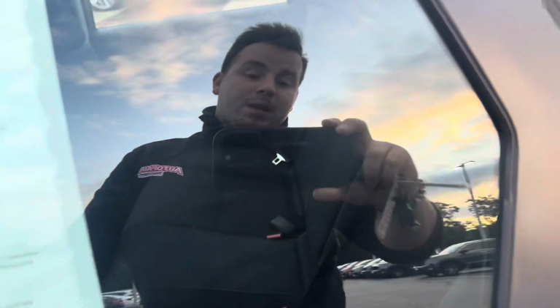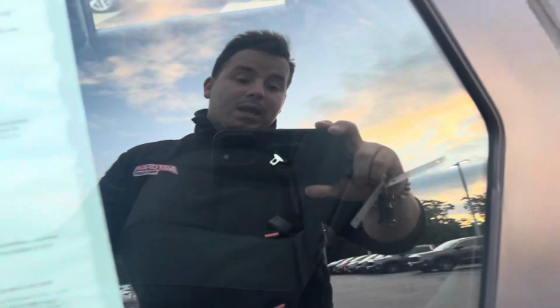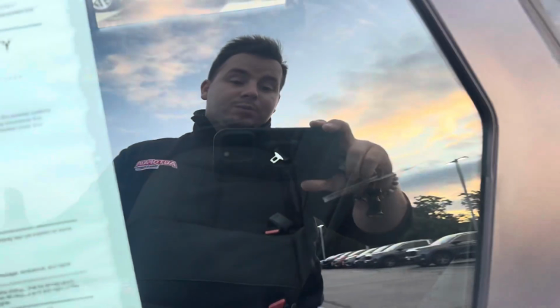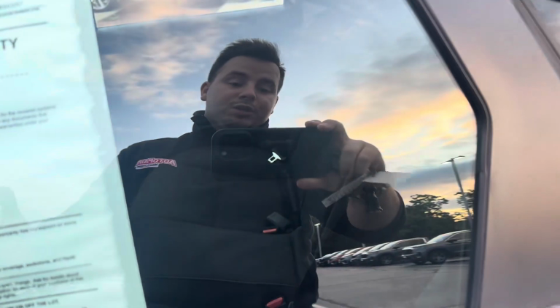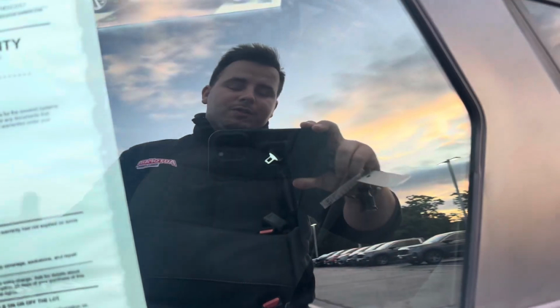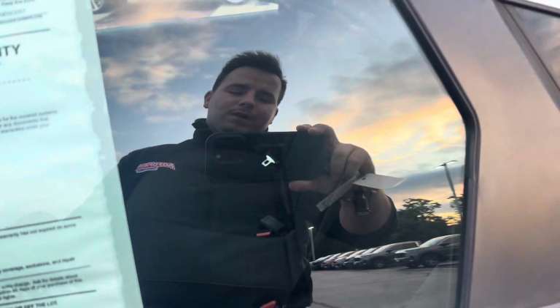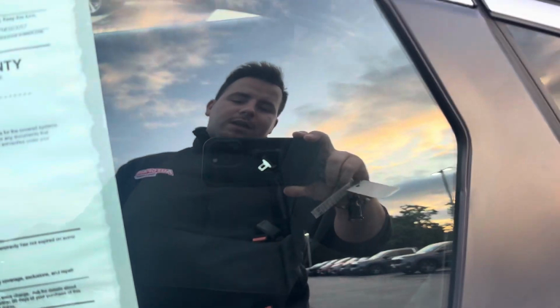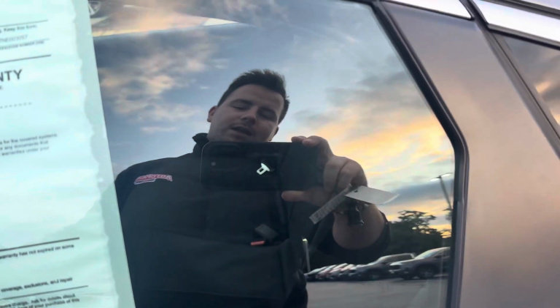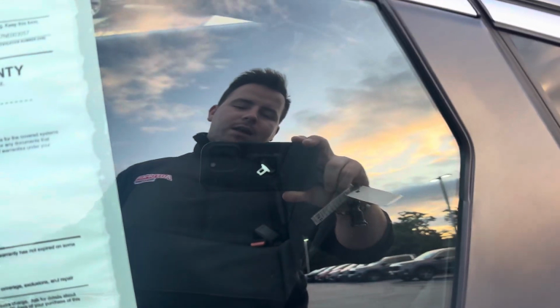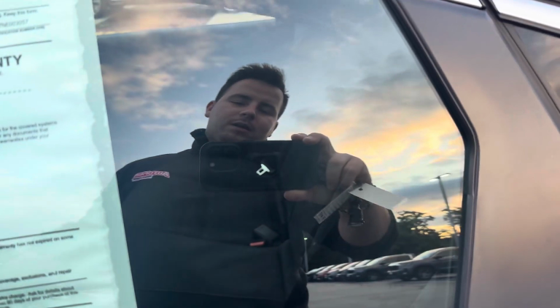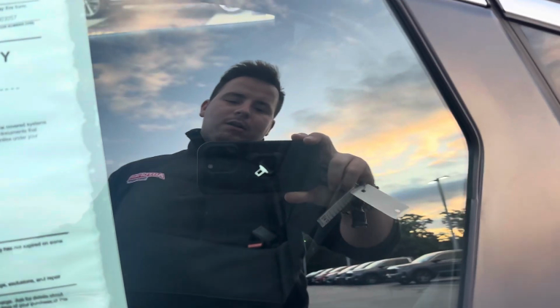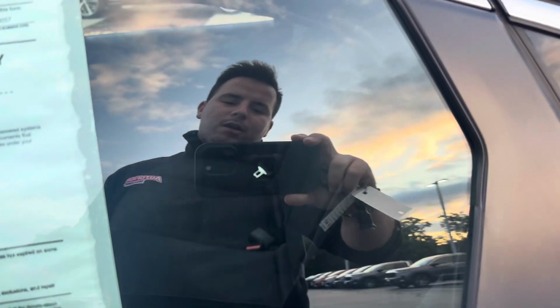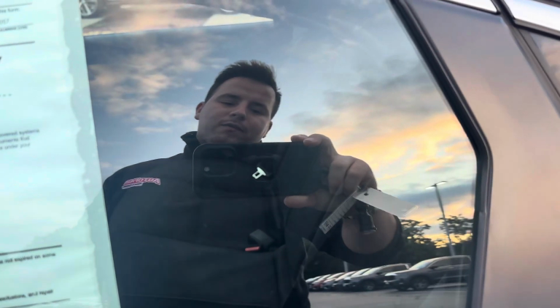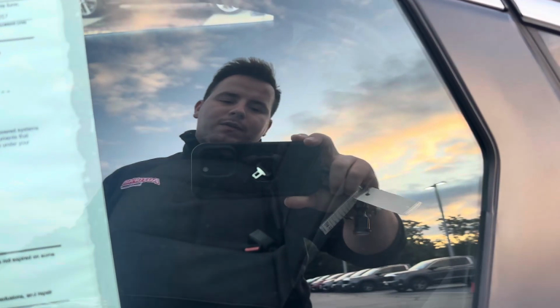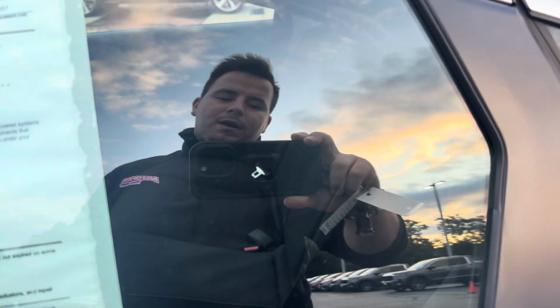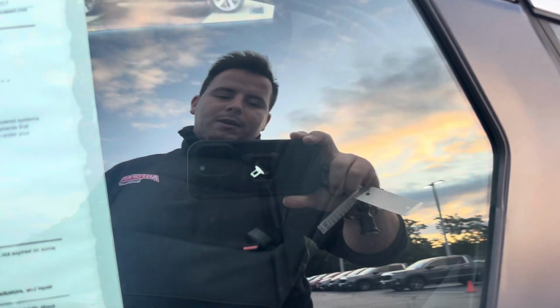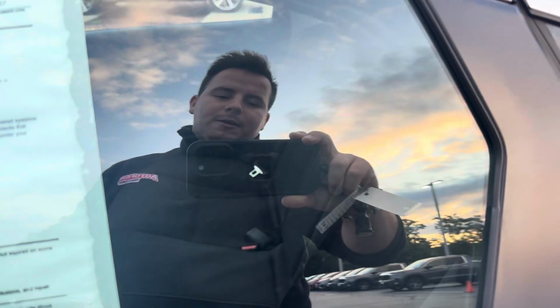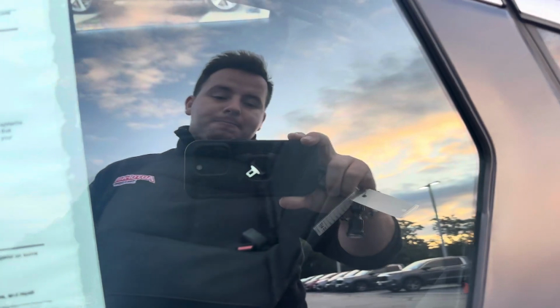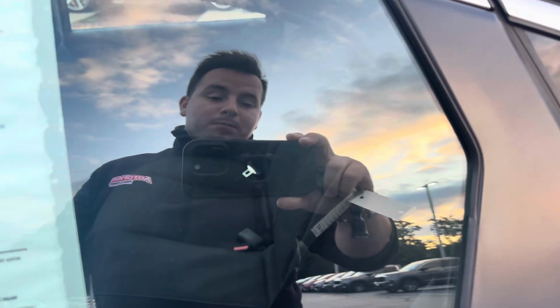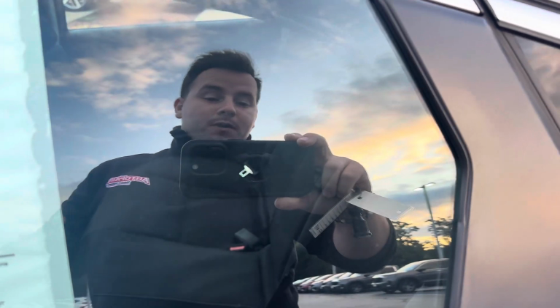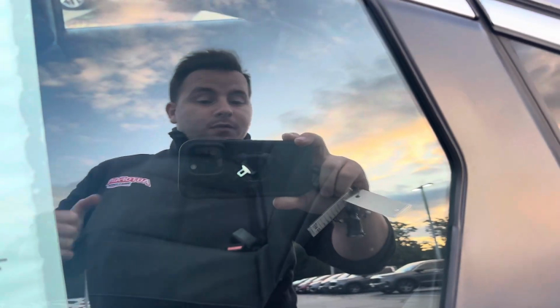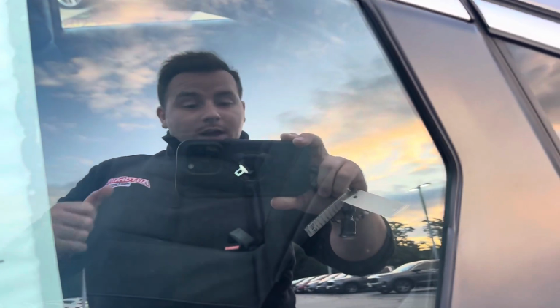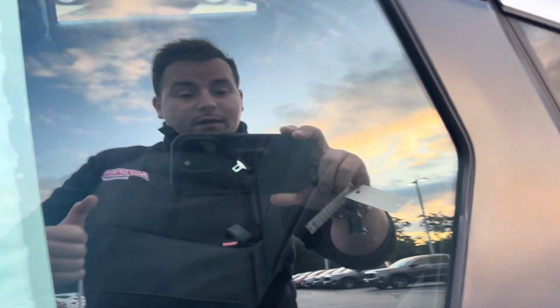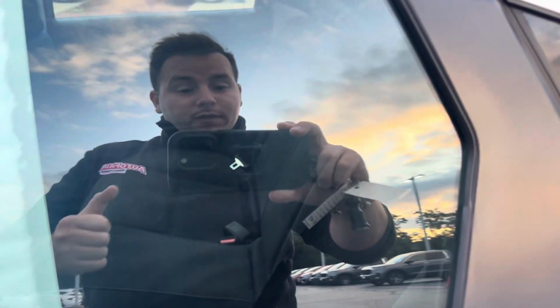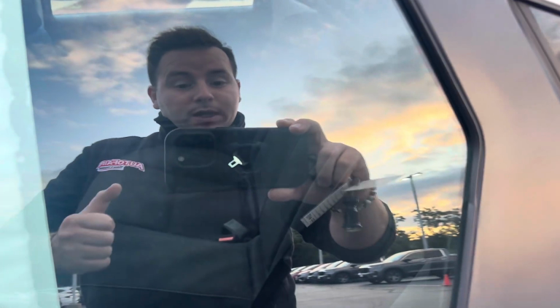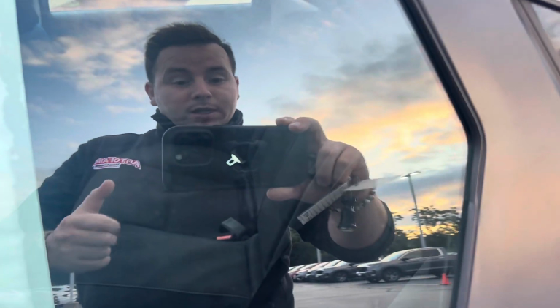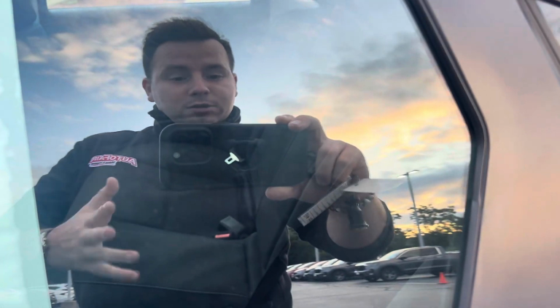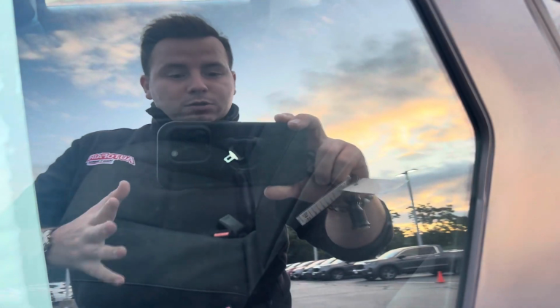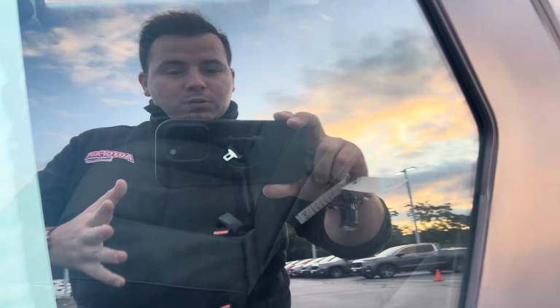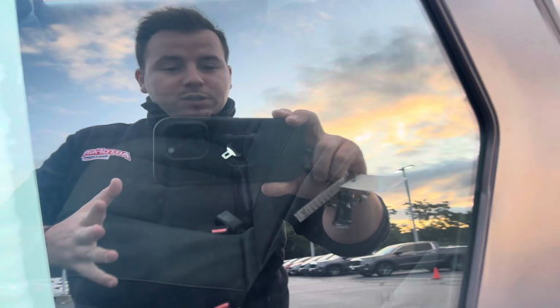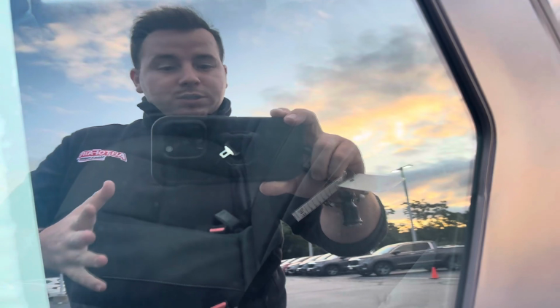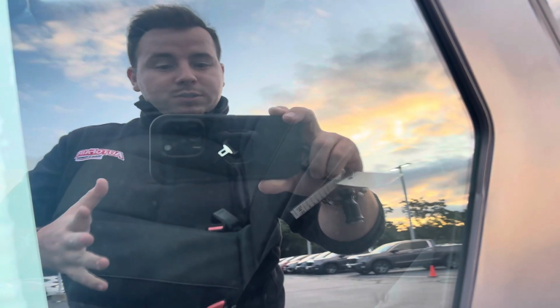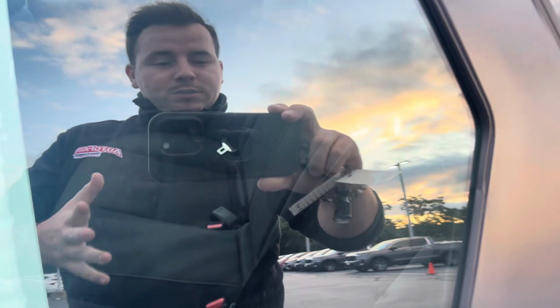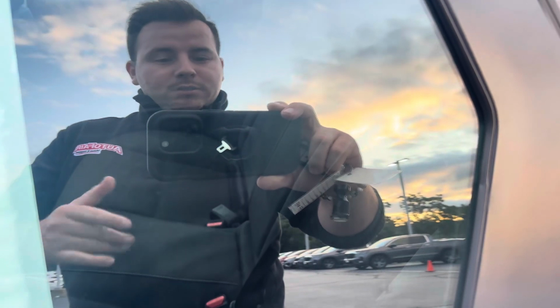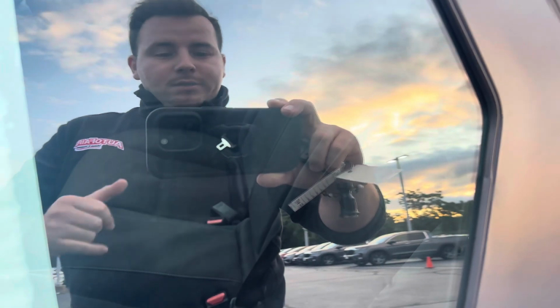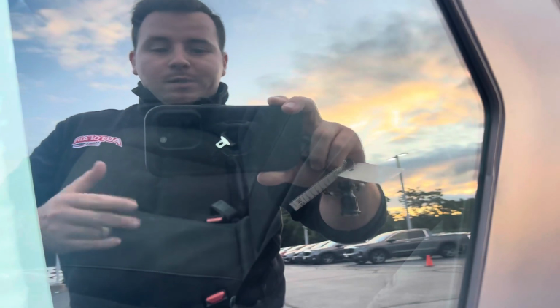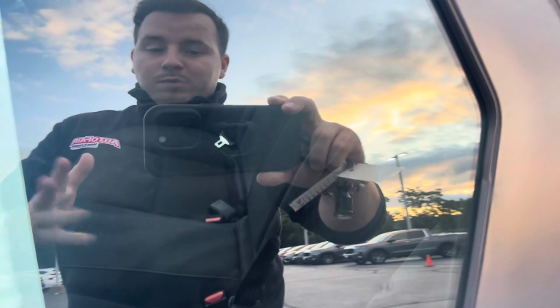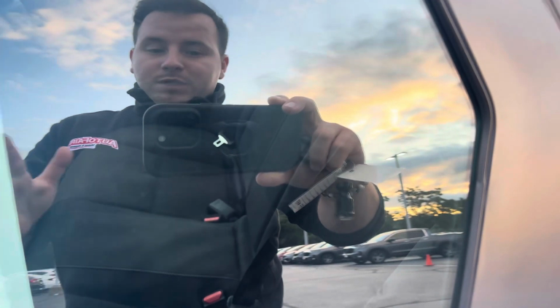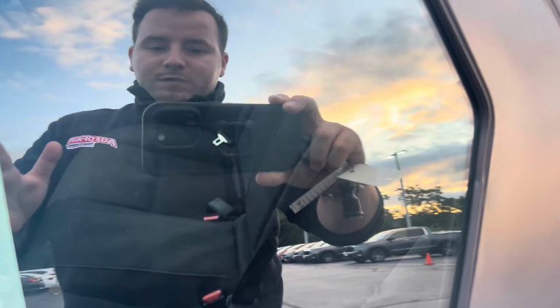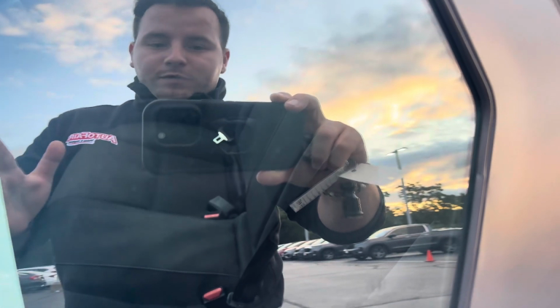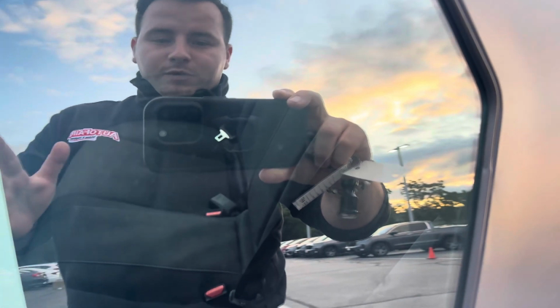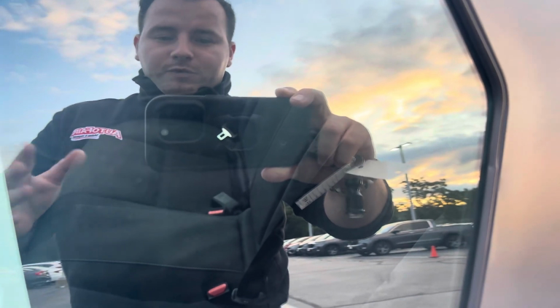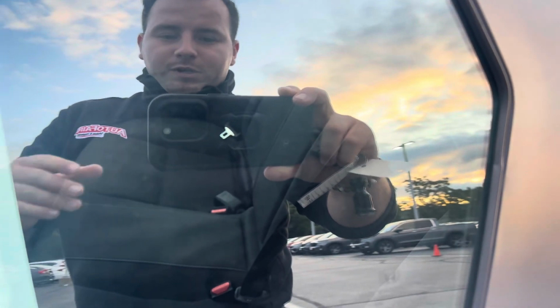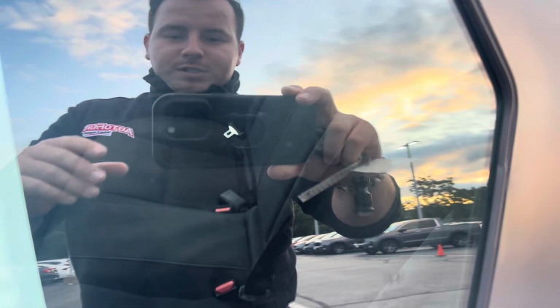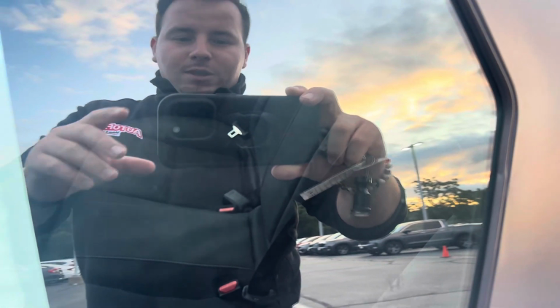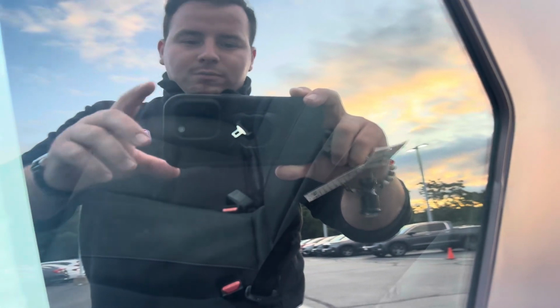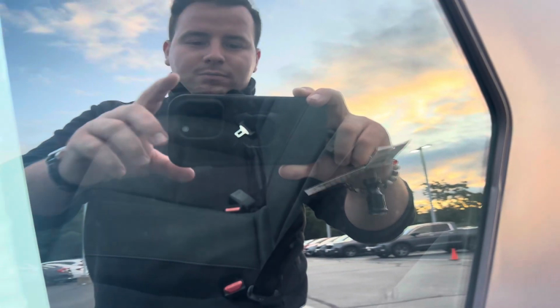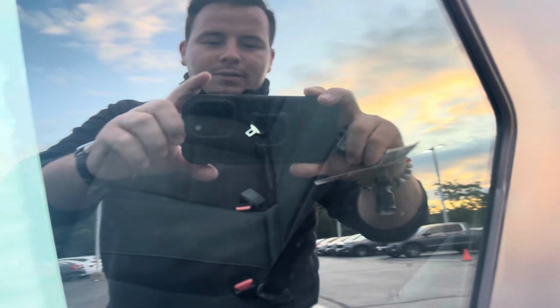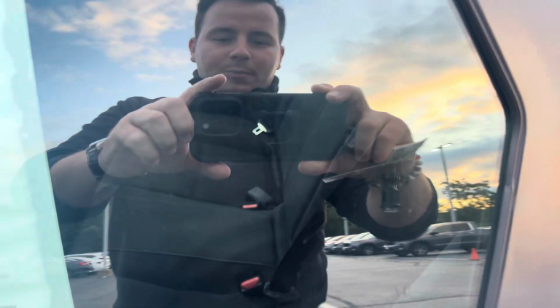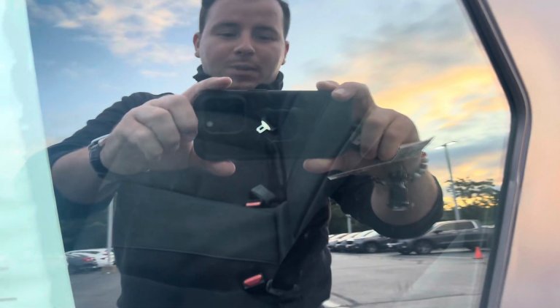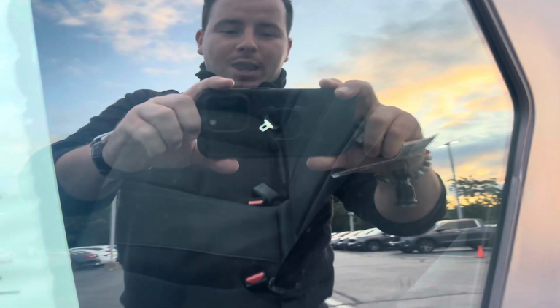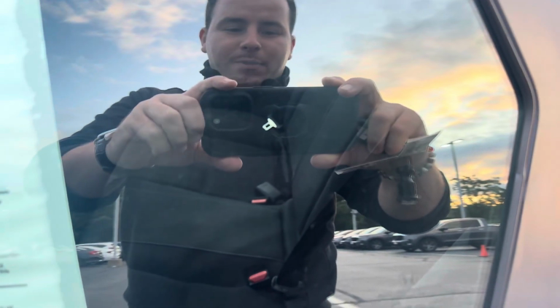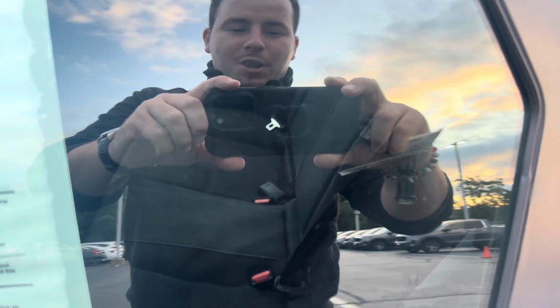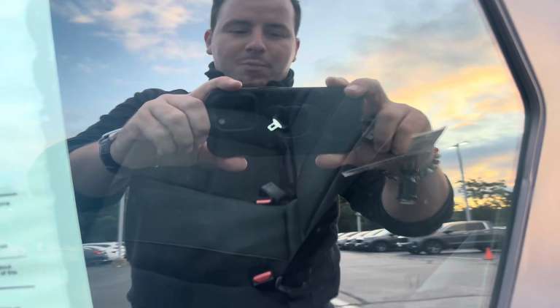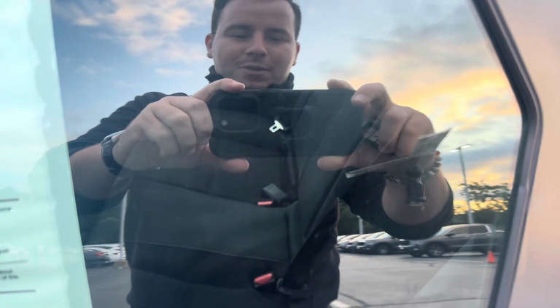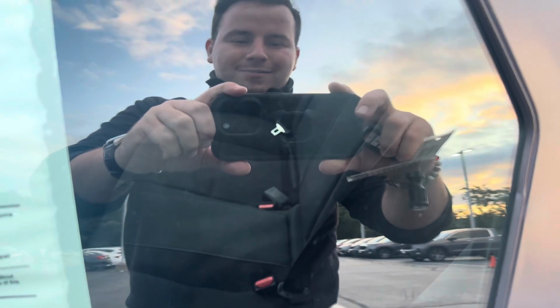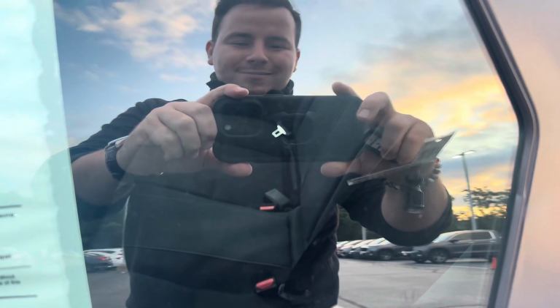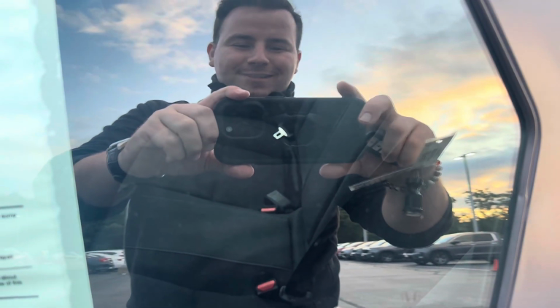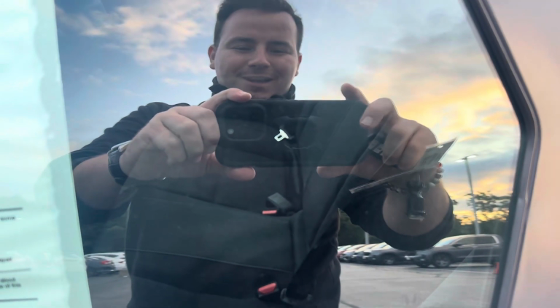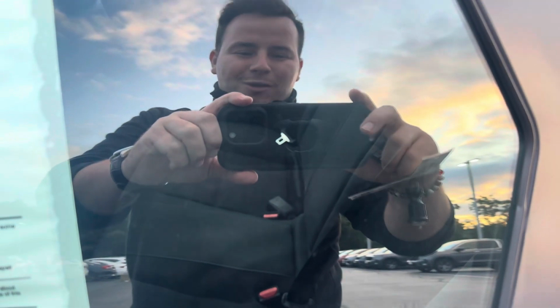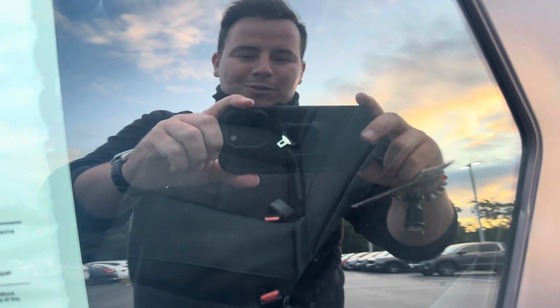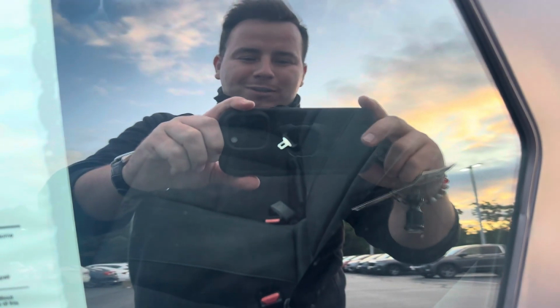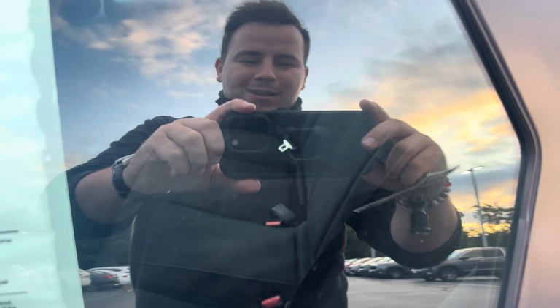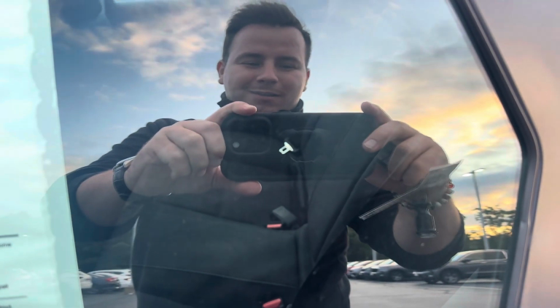My name is Giovanni down here at AutoFair Honda. If you have any additional questions, please feel free to reach out — I'll be happy to help you. Take care, have a great day. Bye-bye.